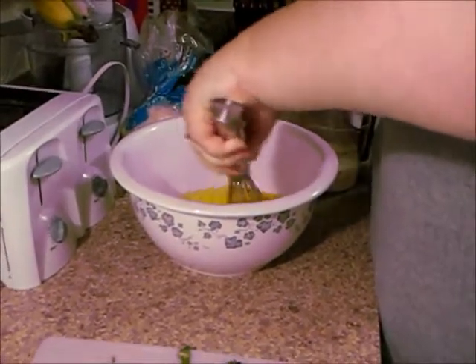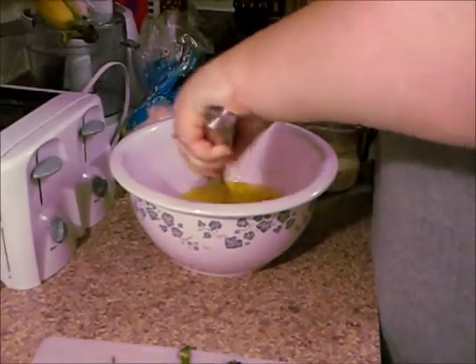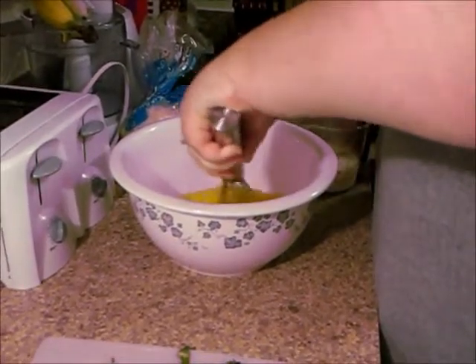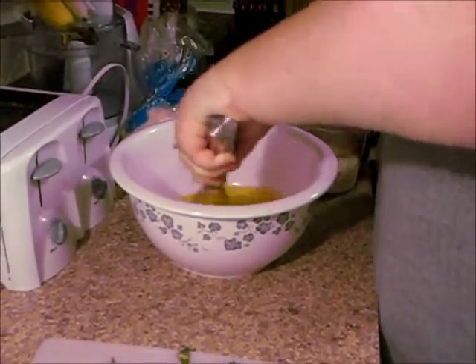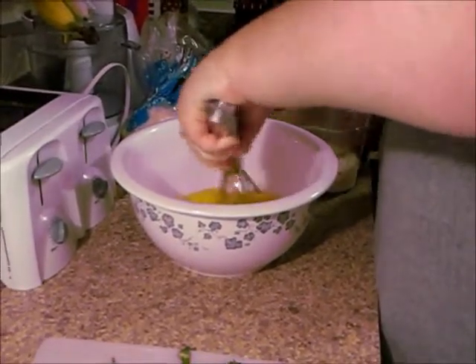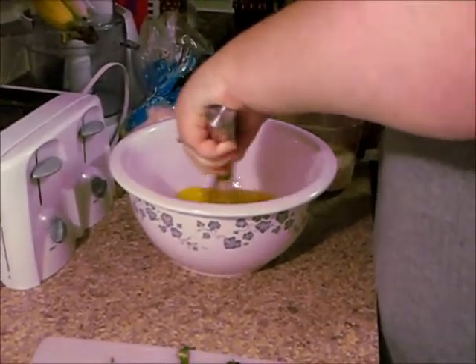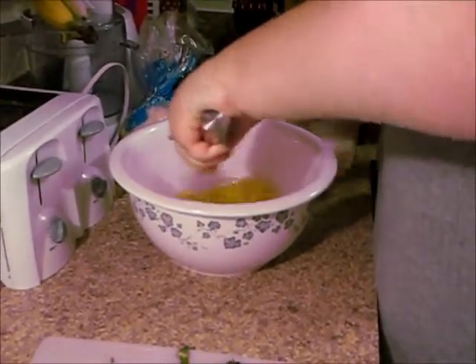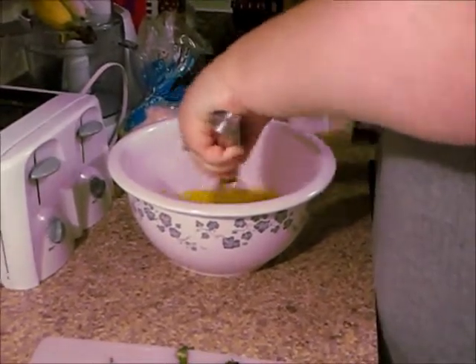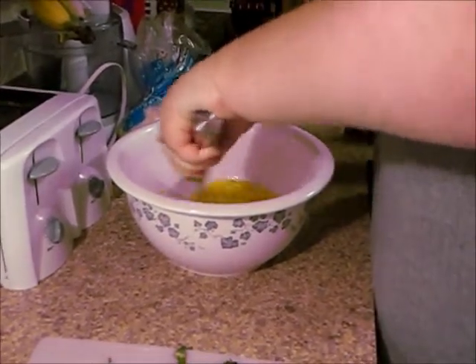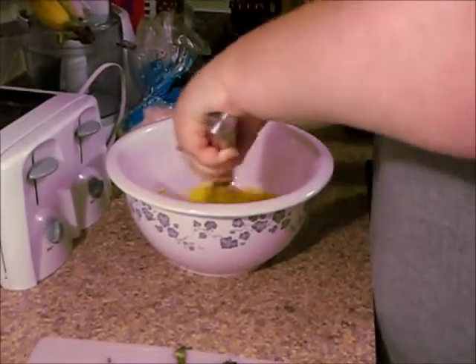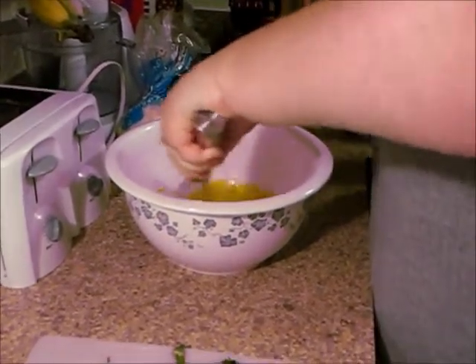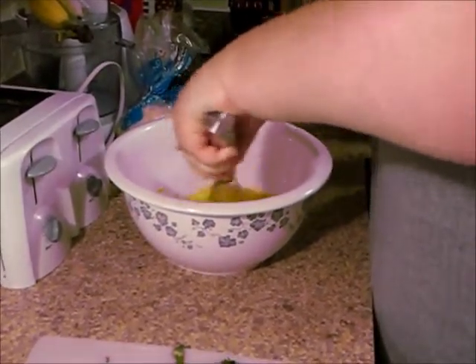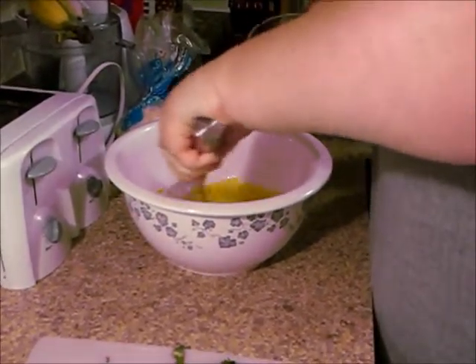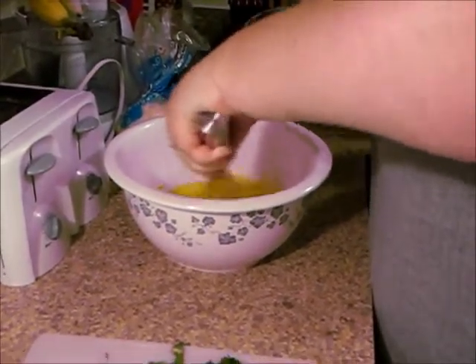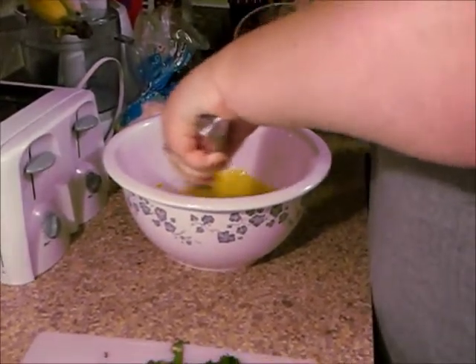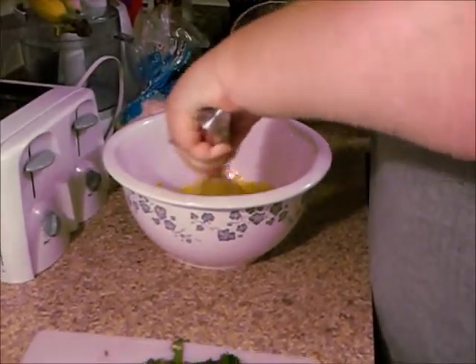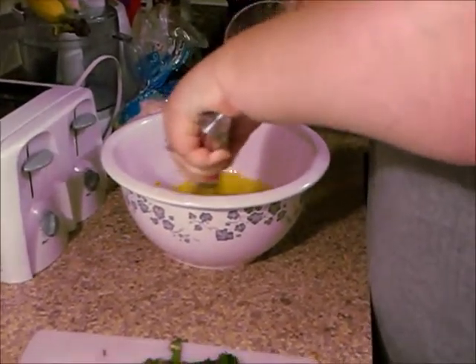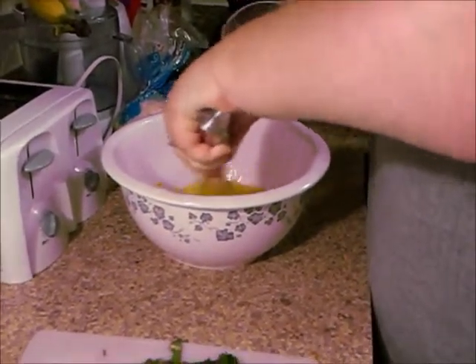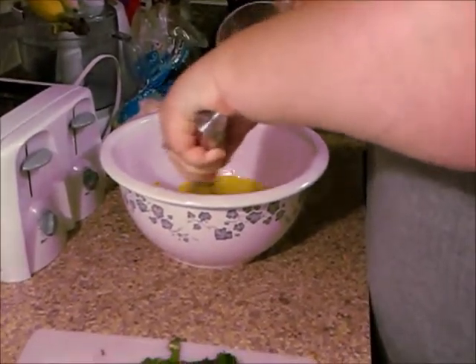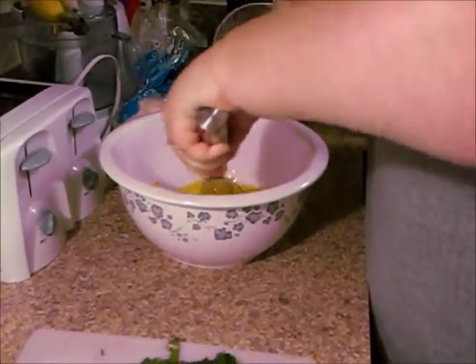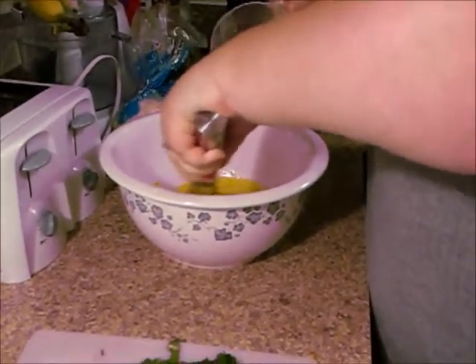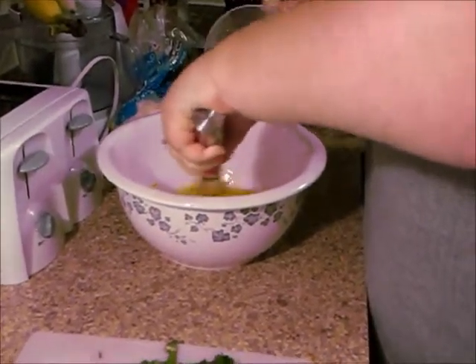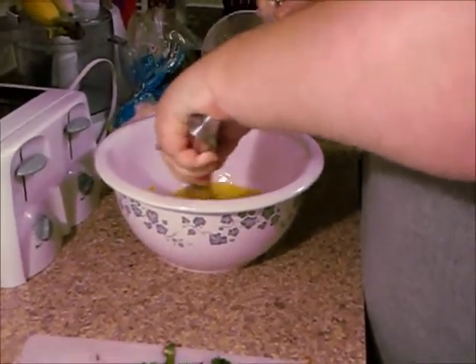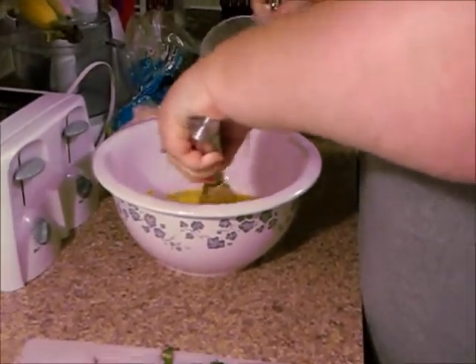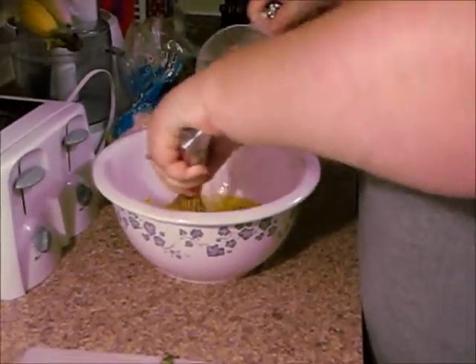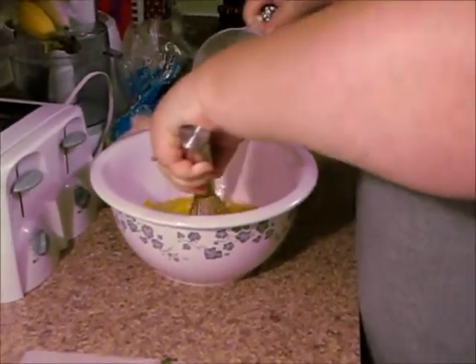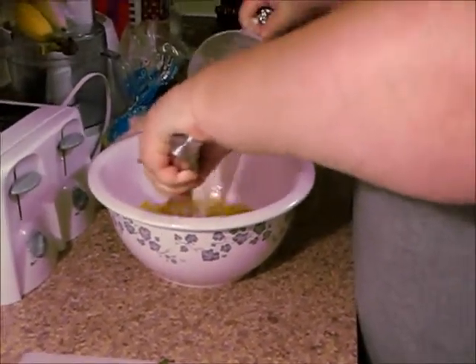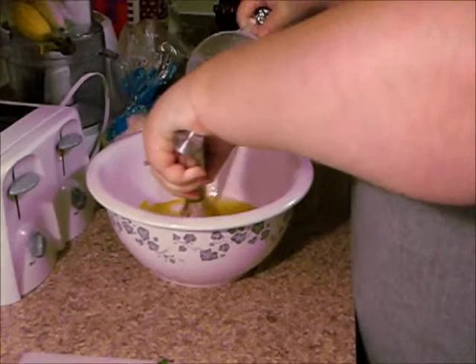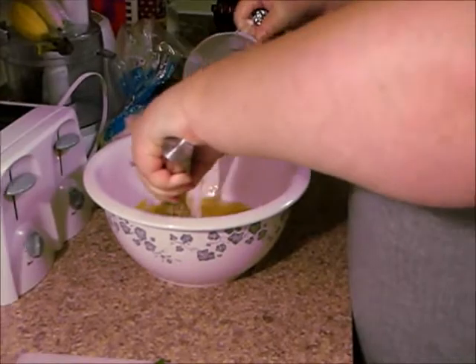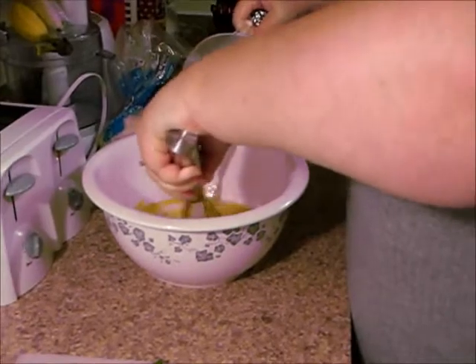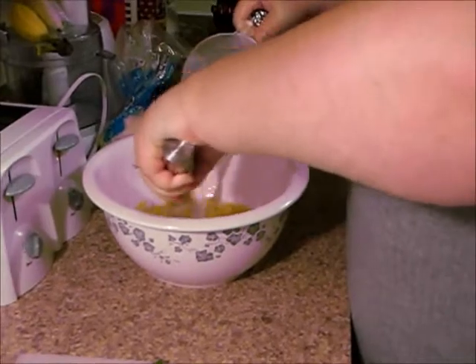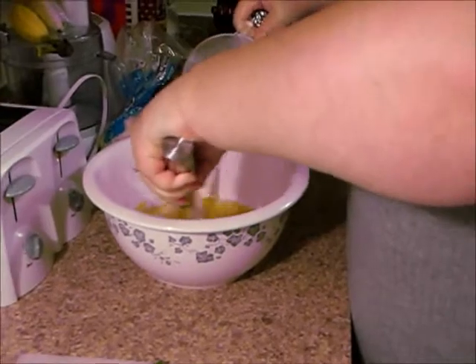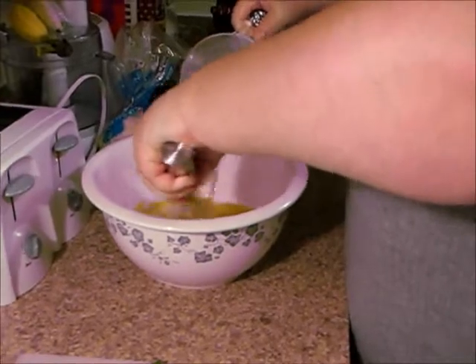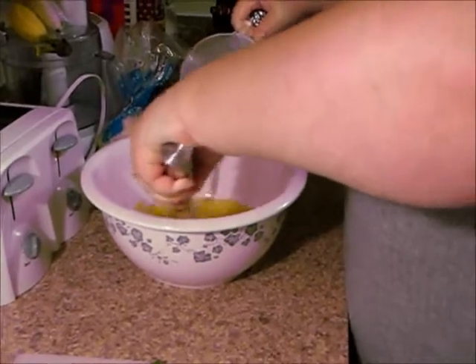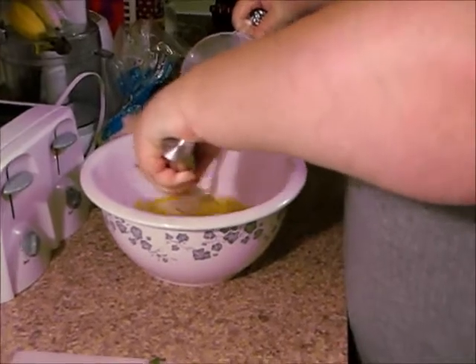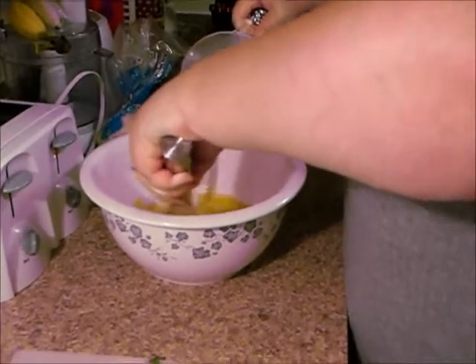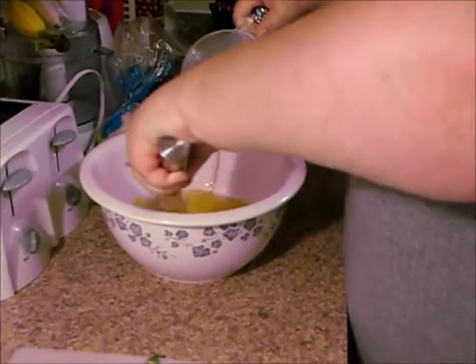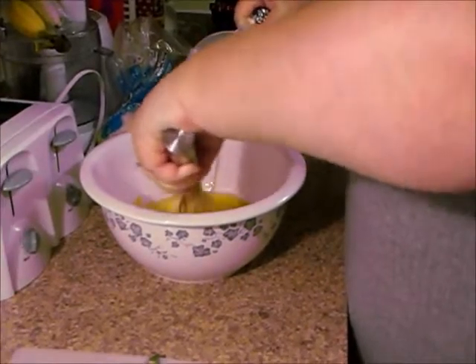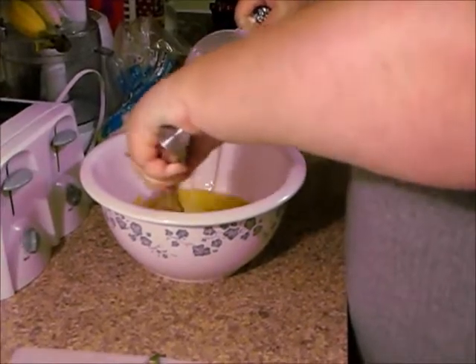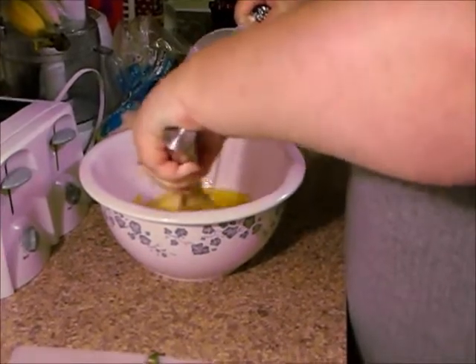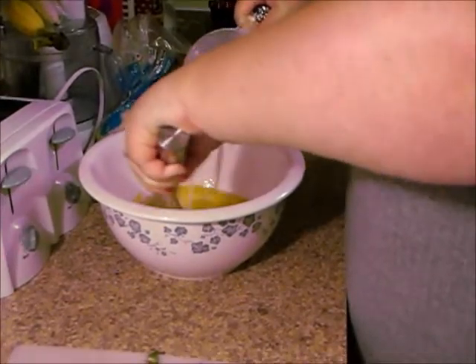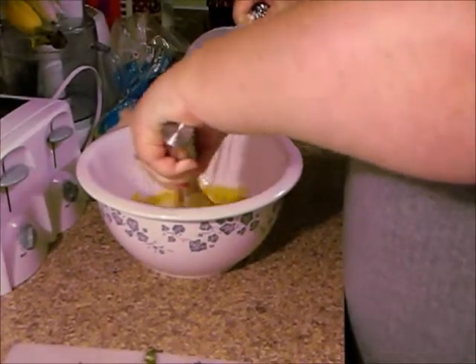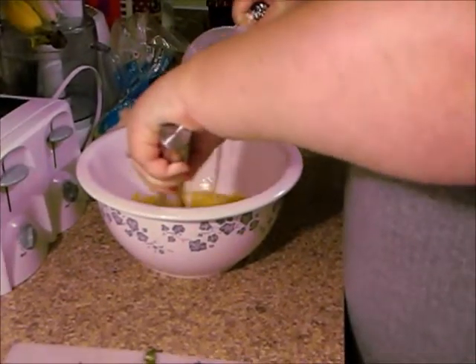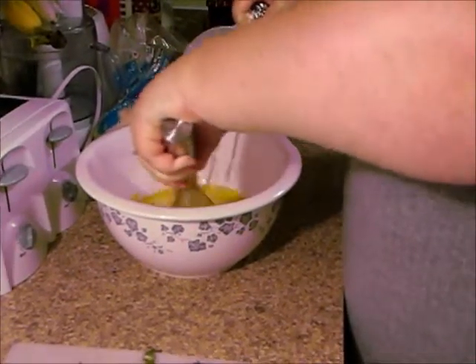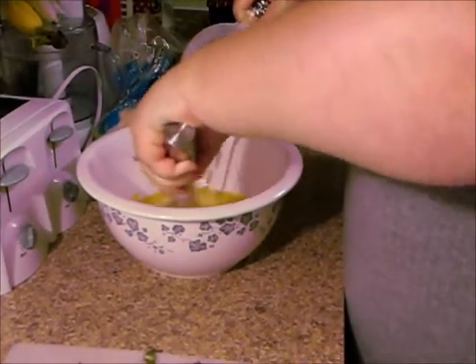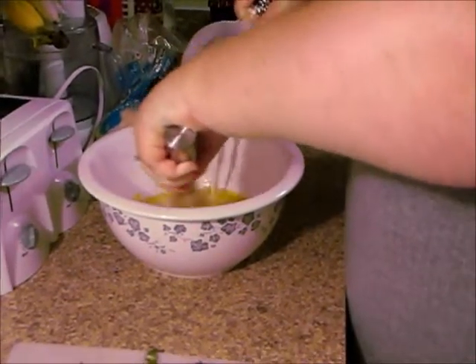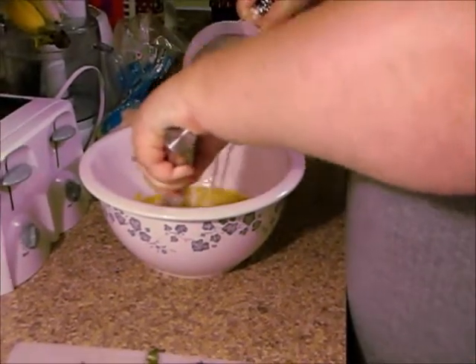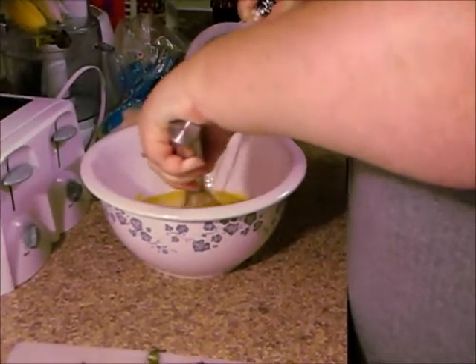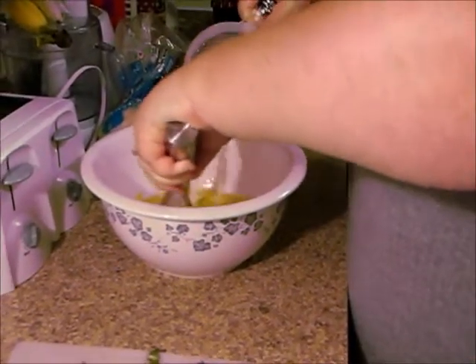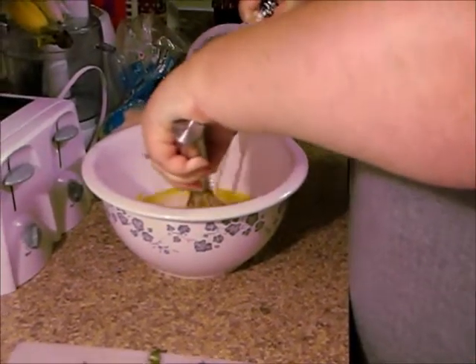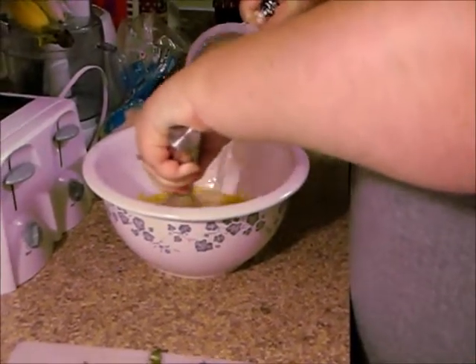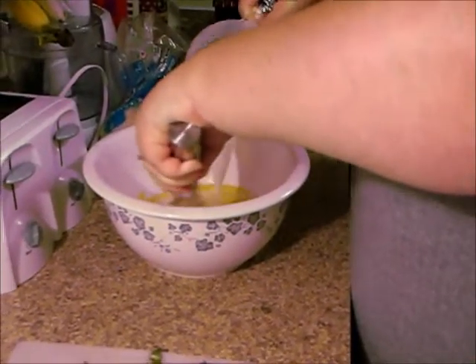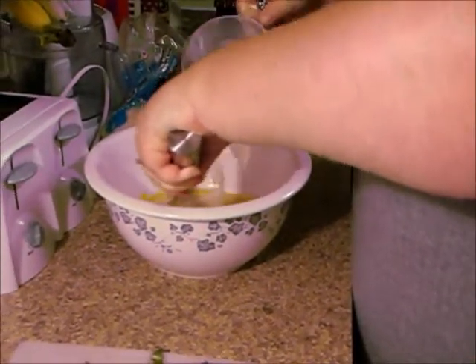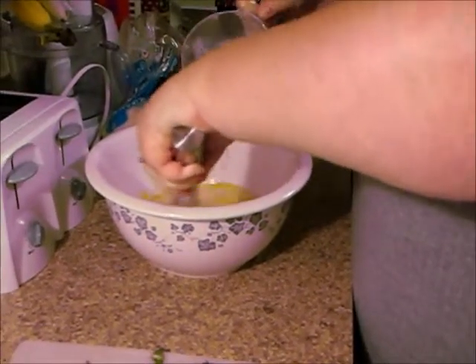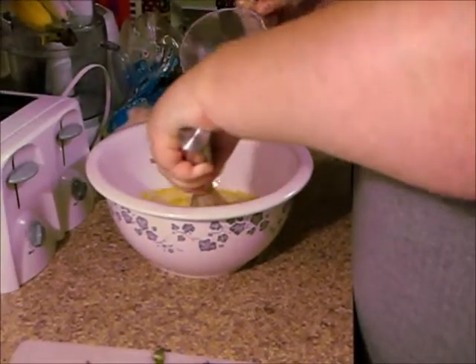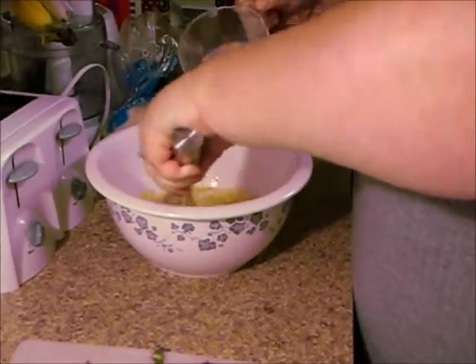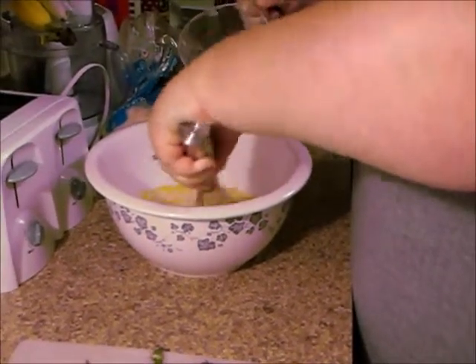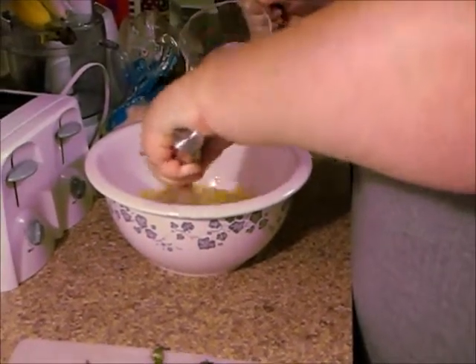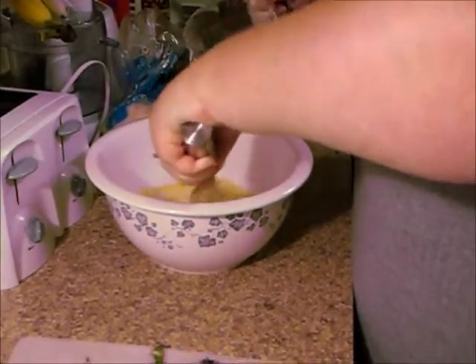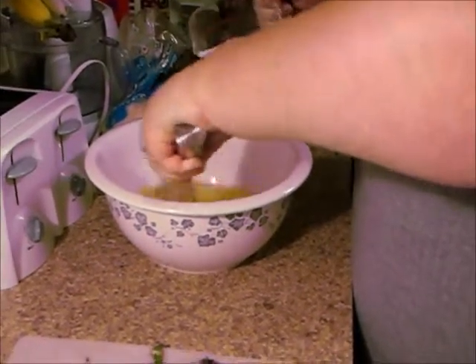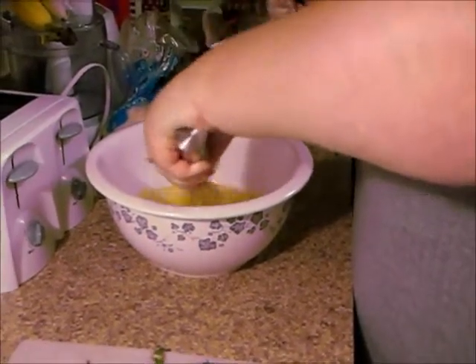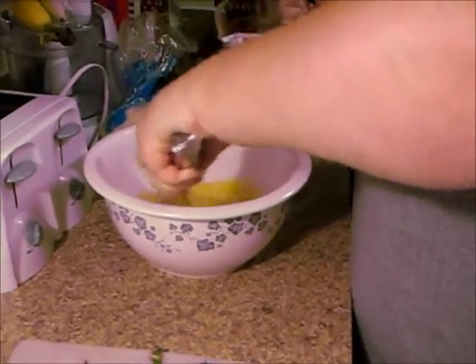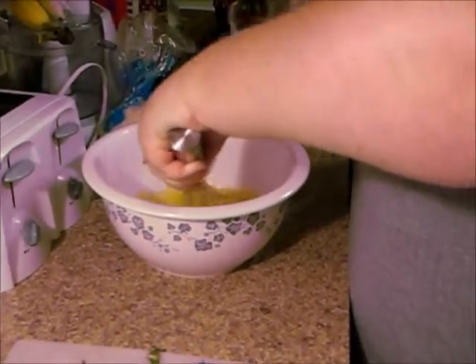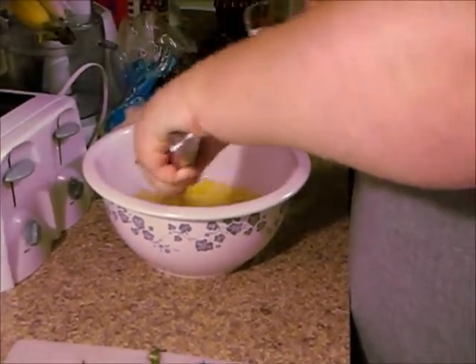And then I'm going to slowly add the milk. I'm not going to use a full cup — I would say probably about a half a cup.